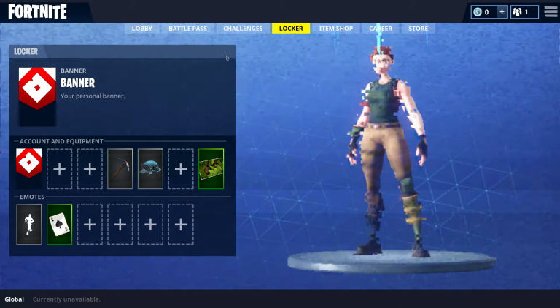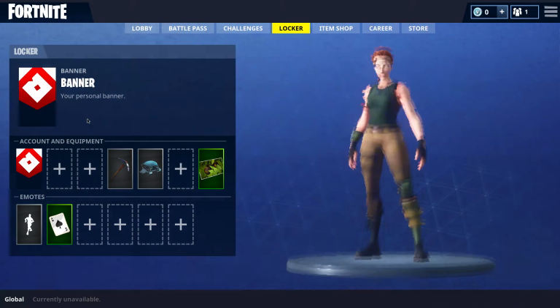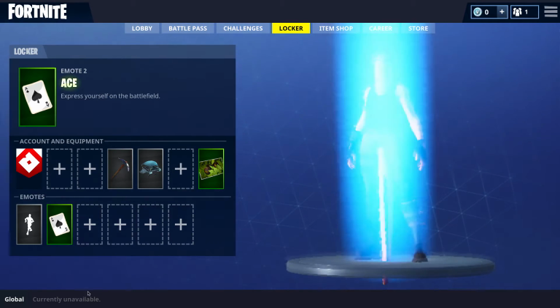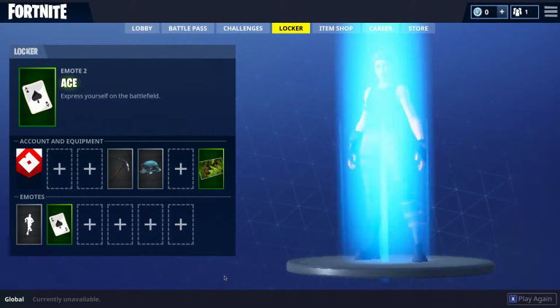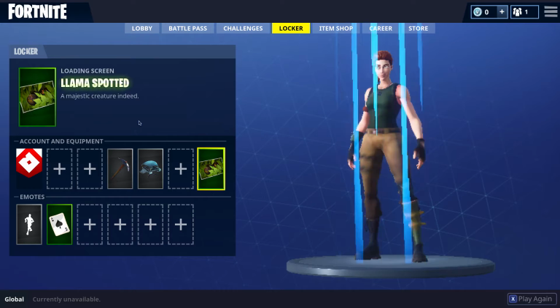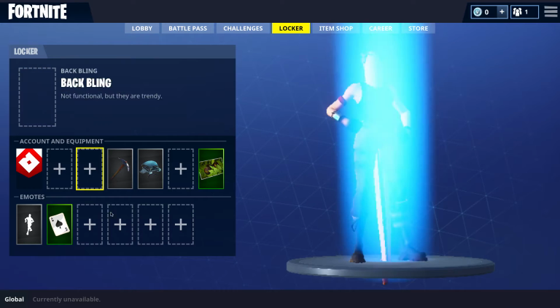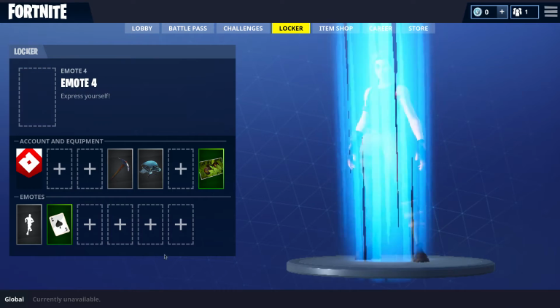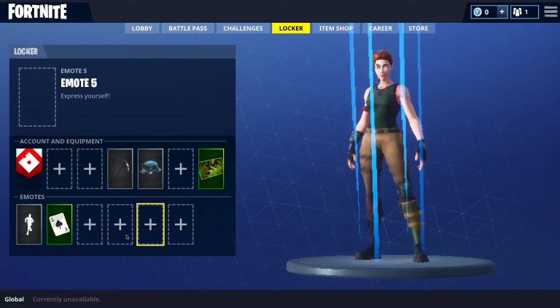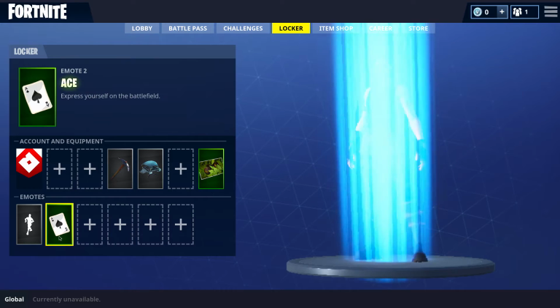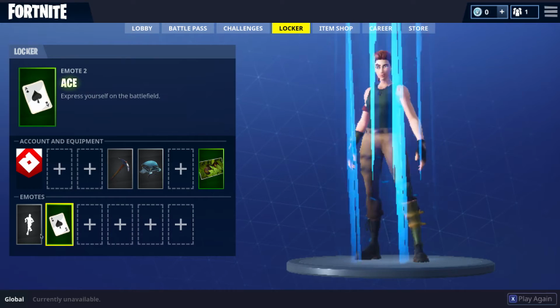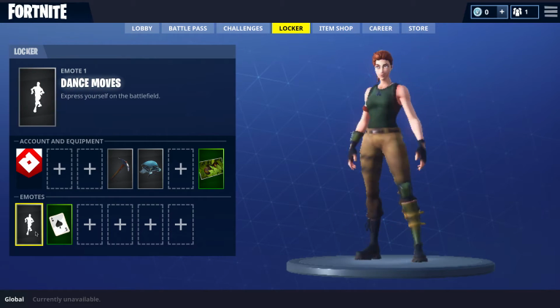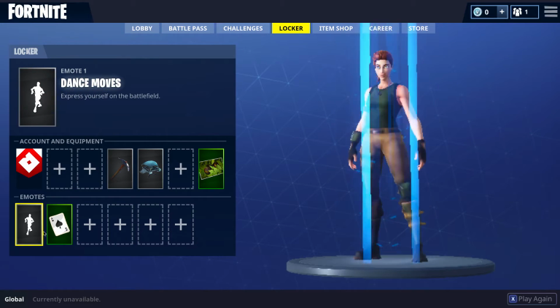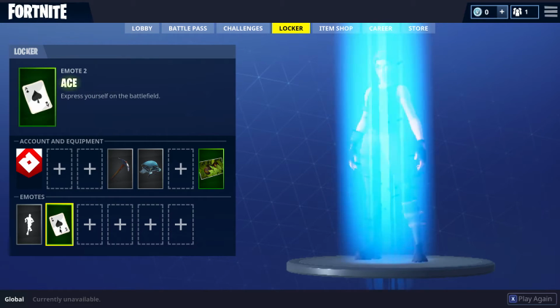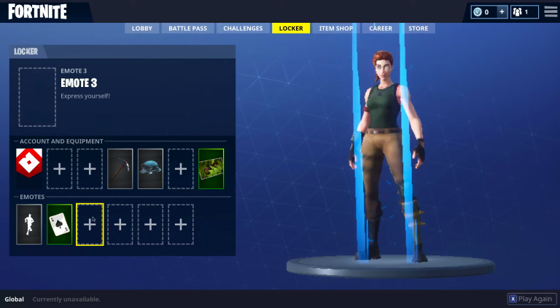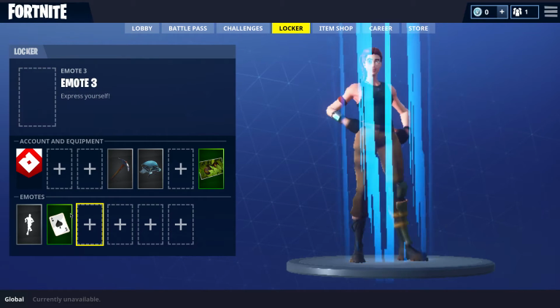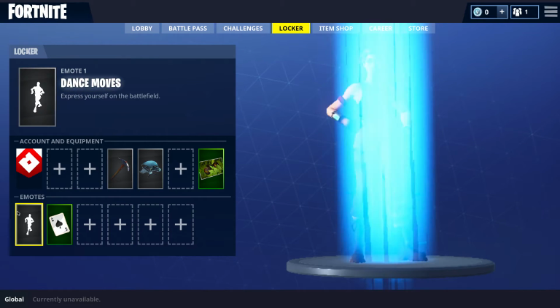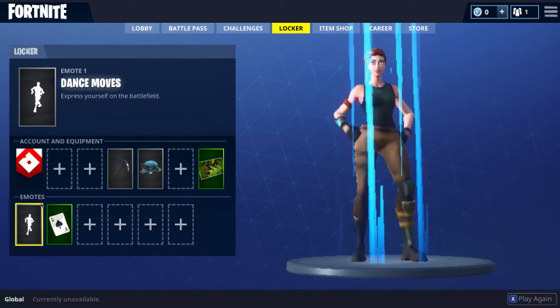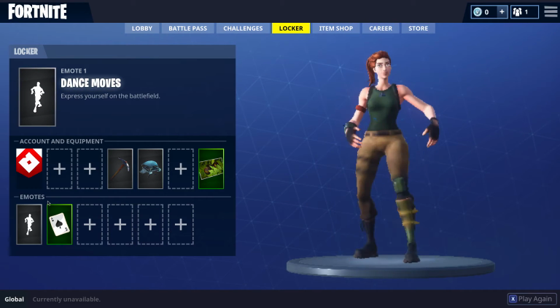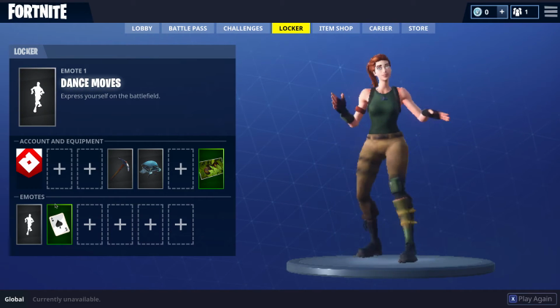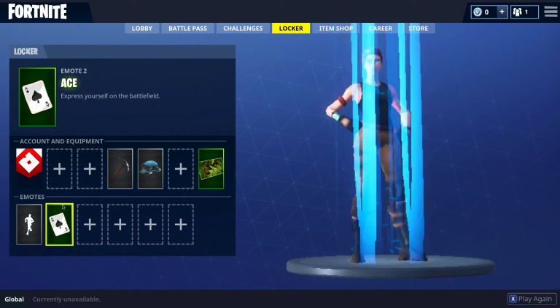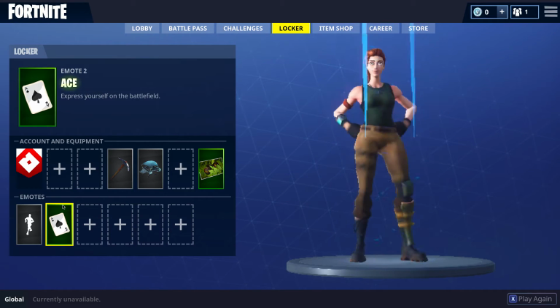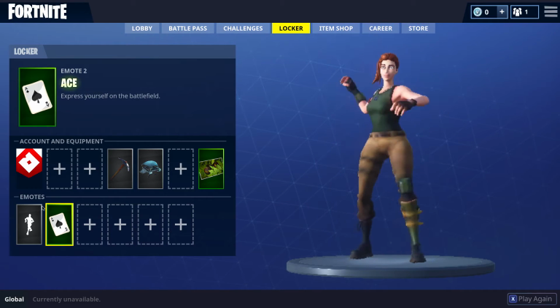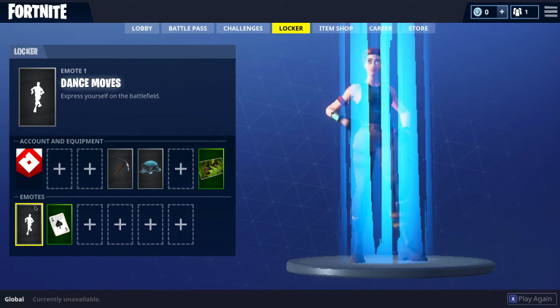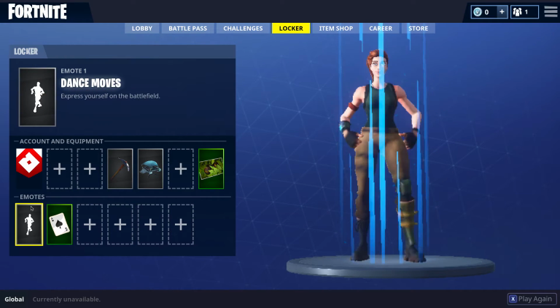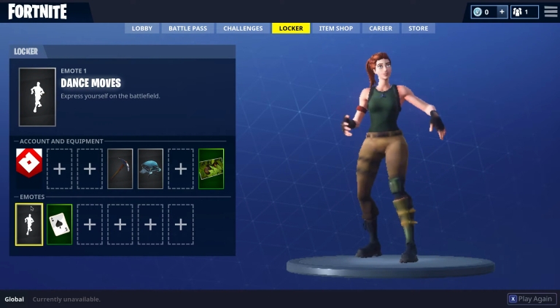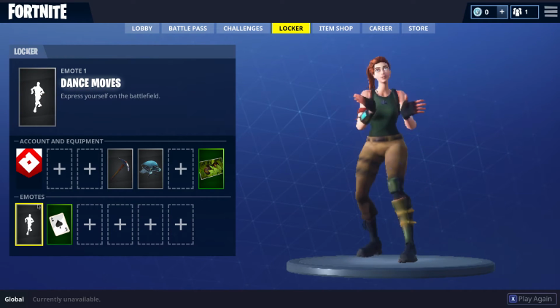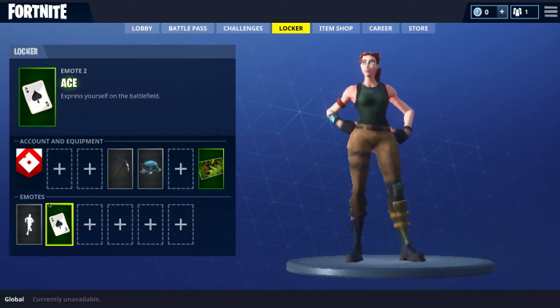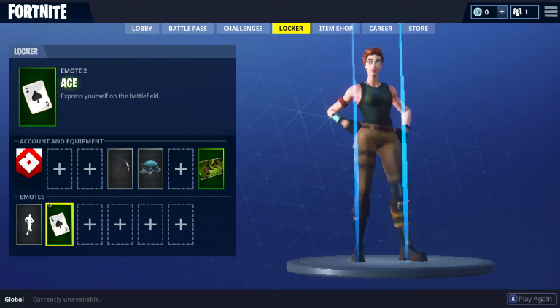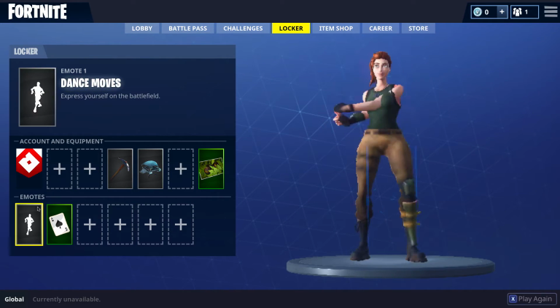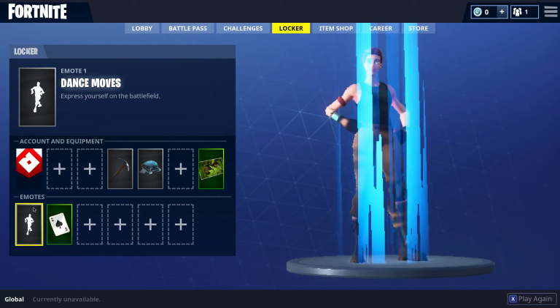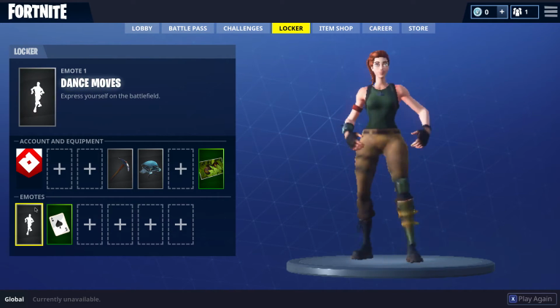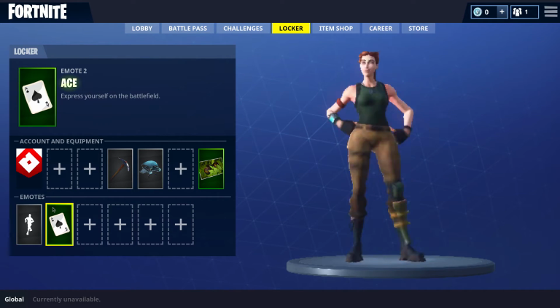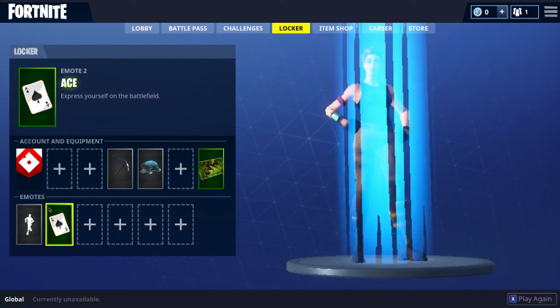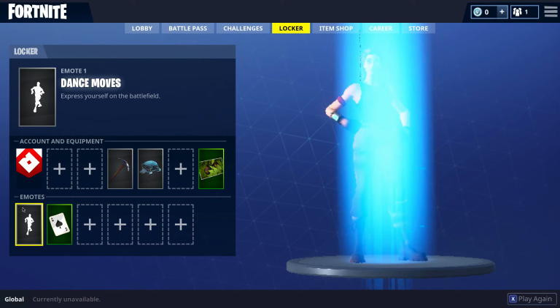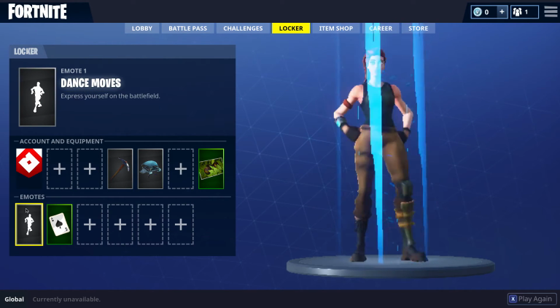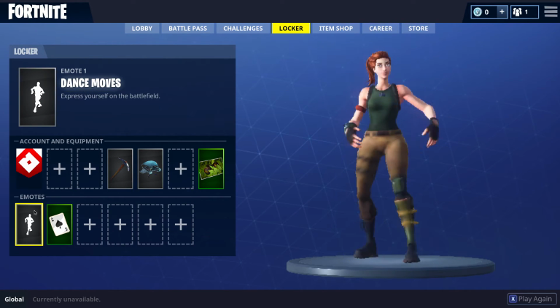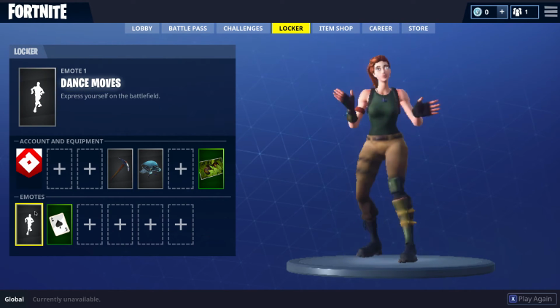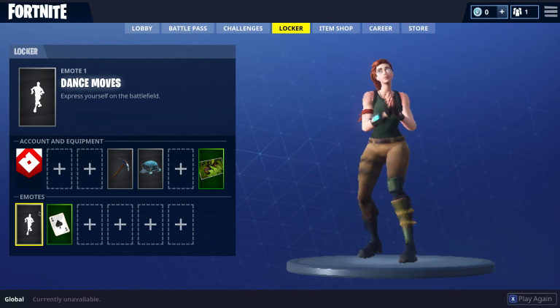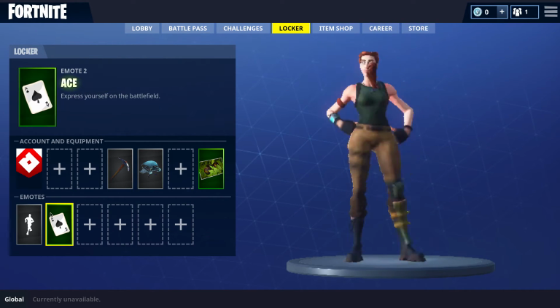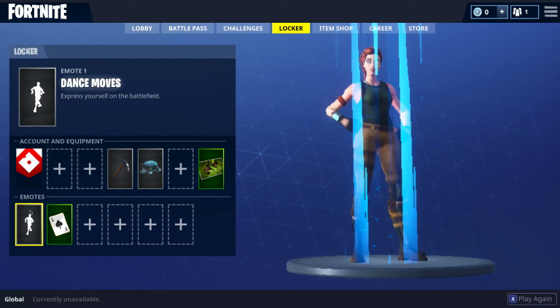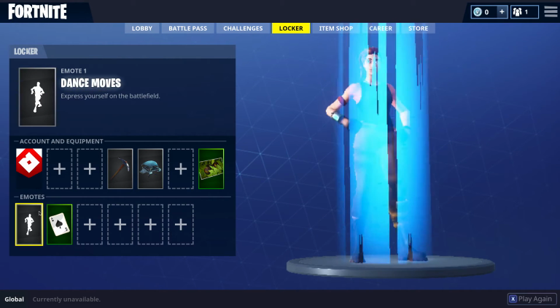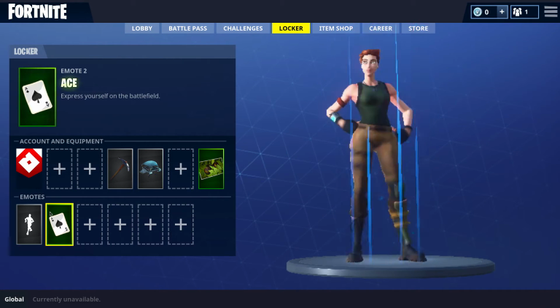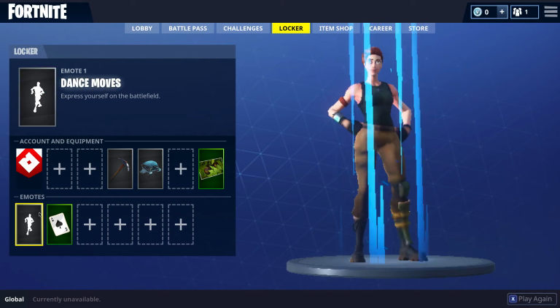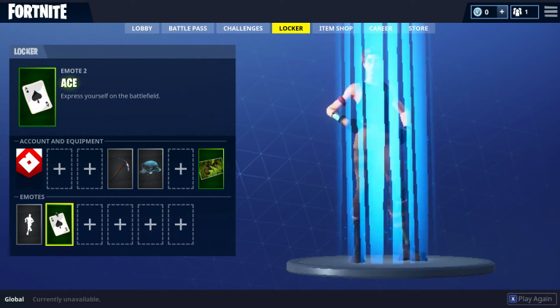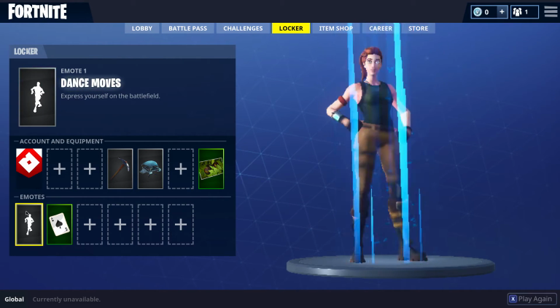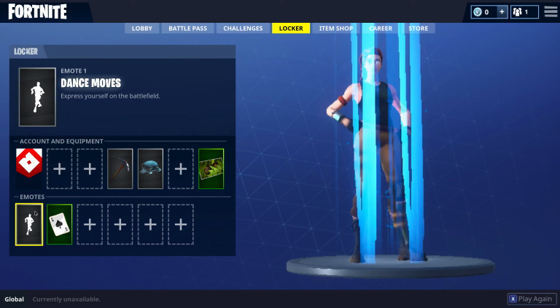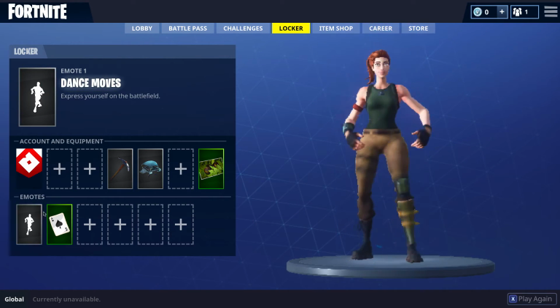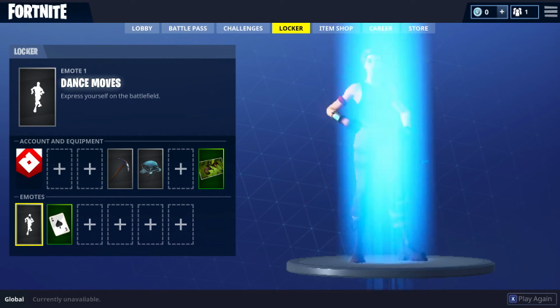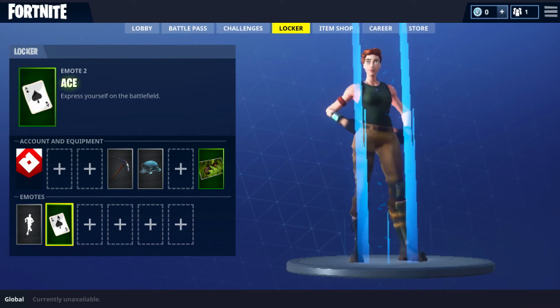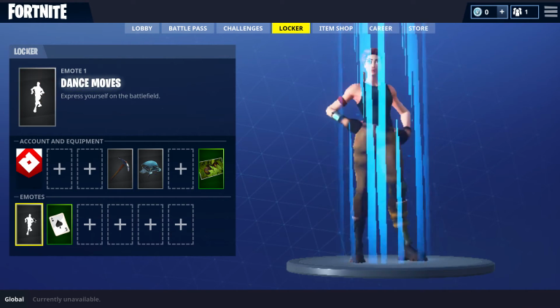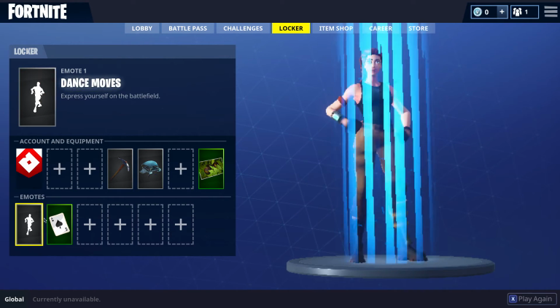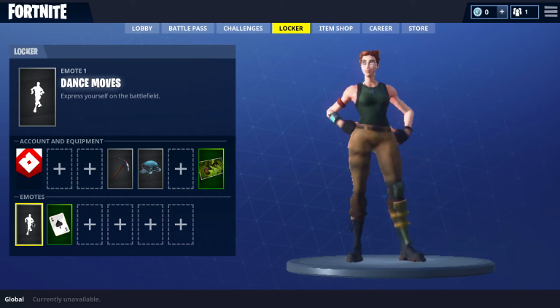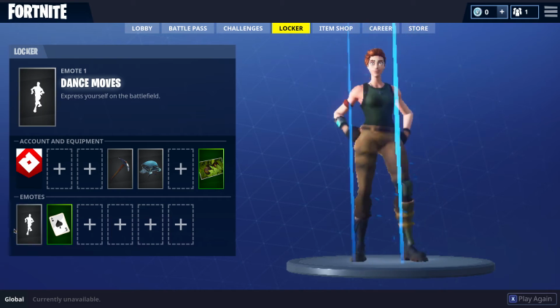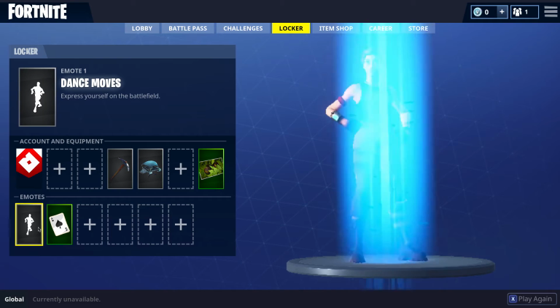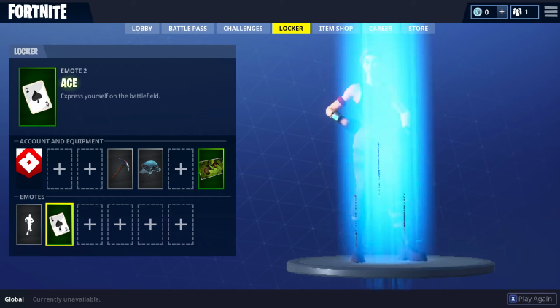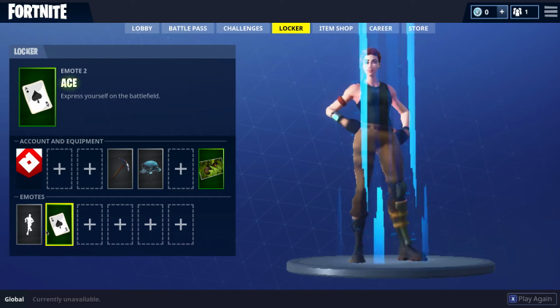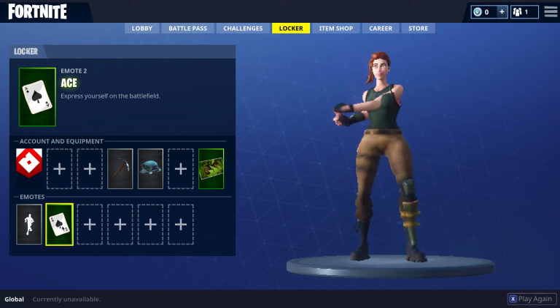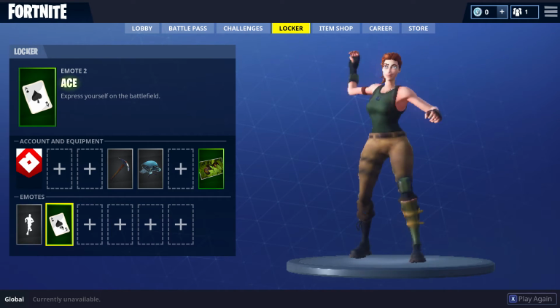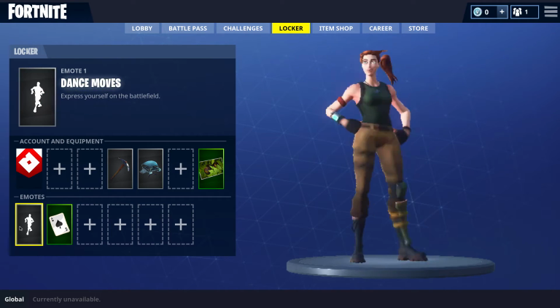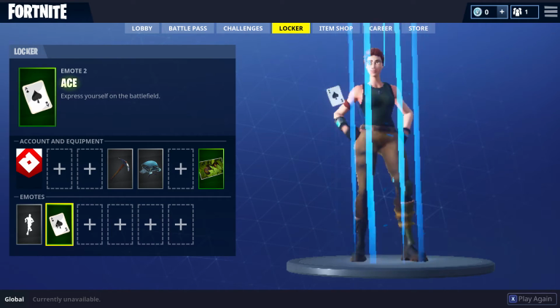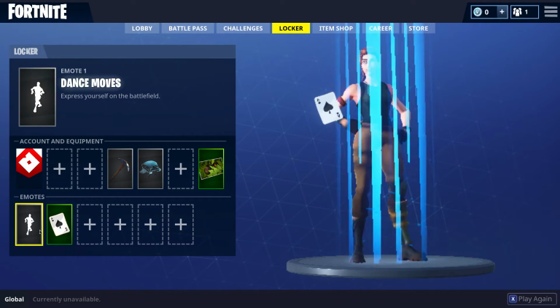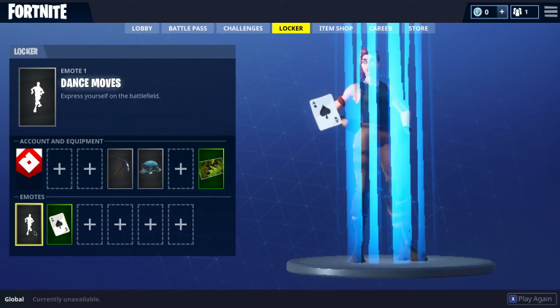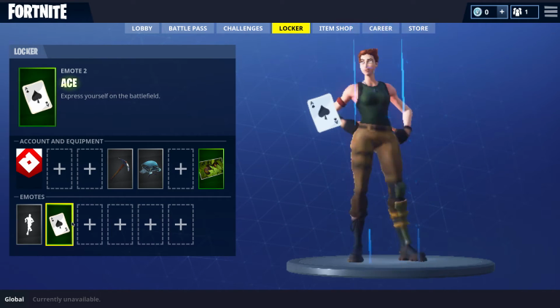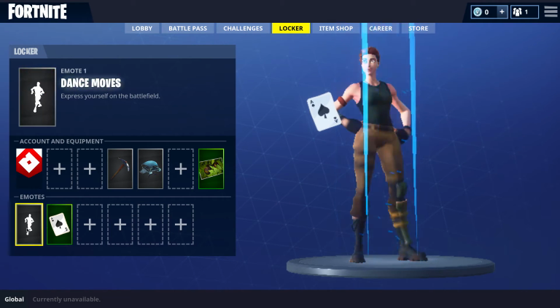Once you go to your locker you've got all of these items. You can make like a song.